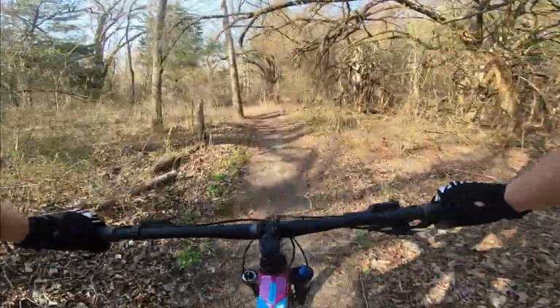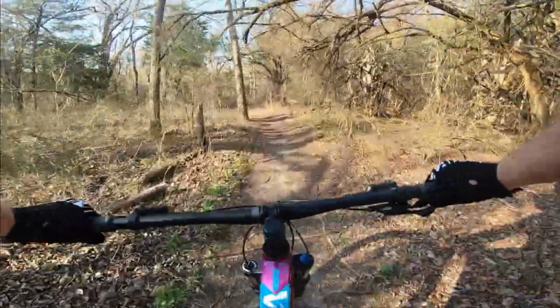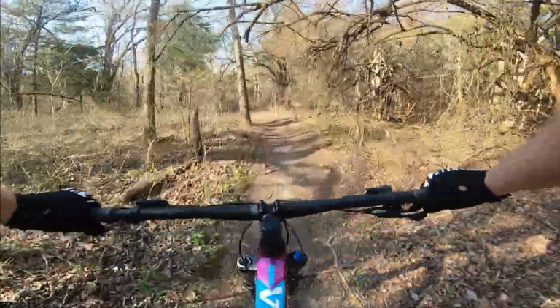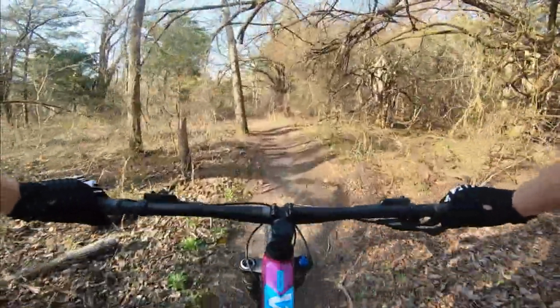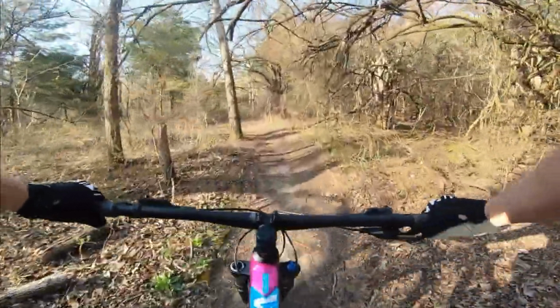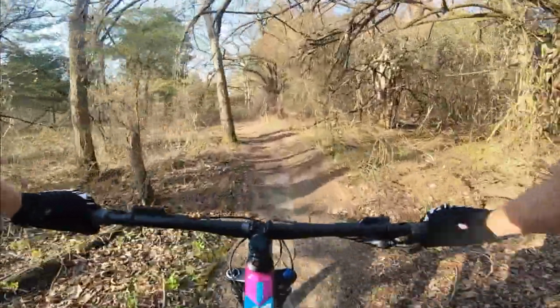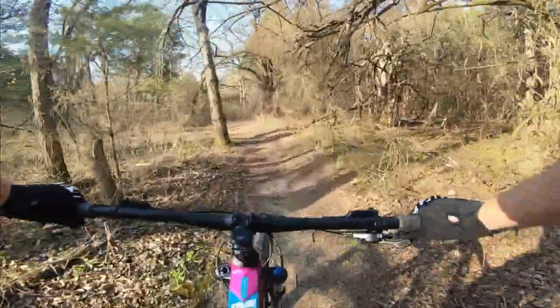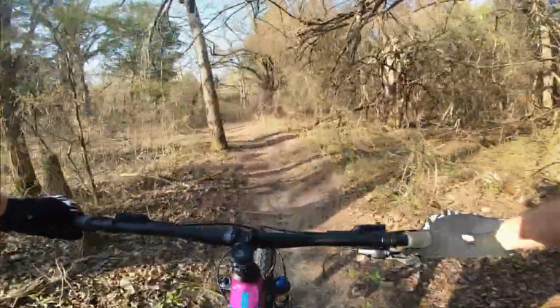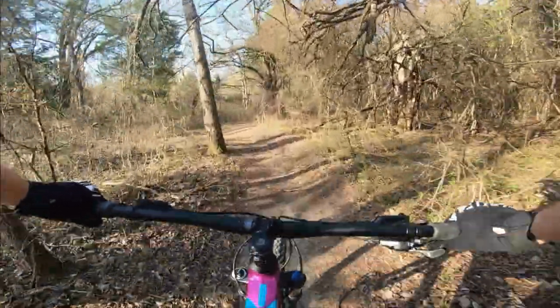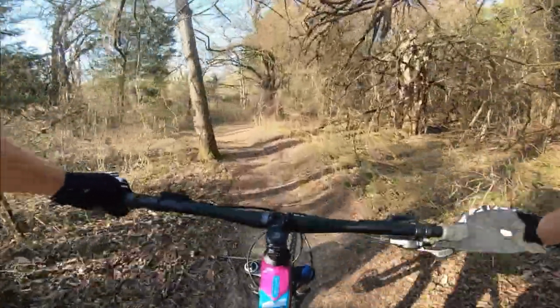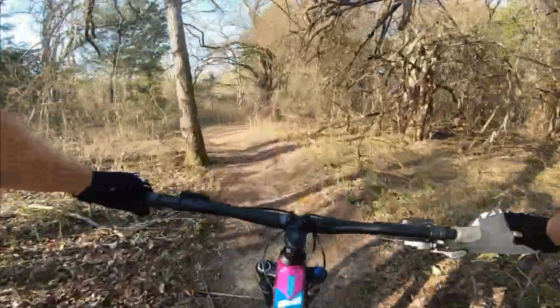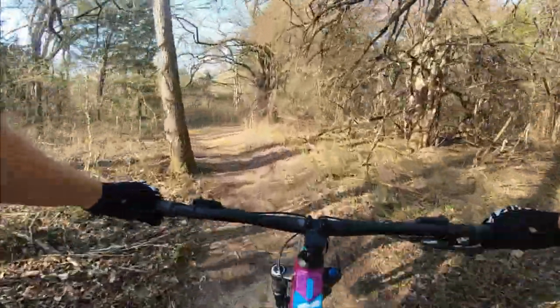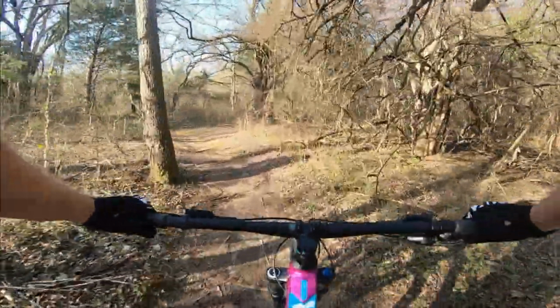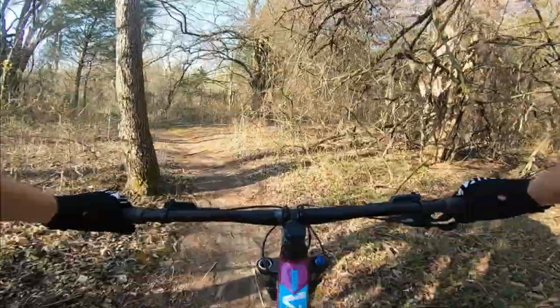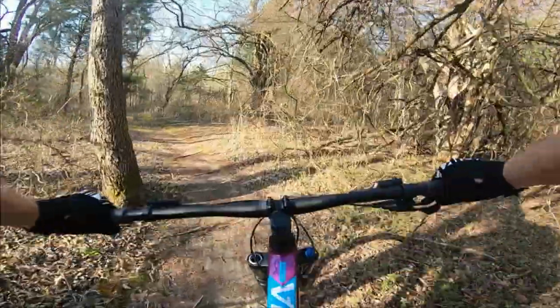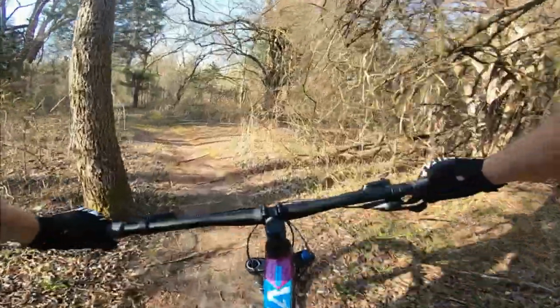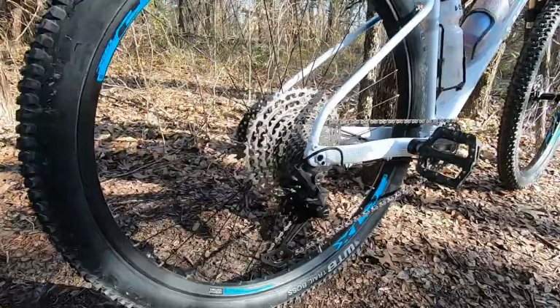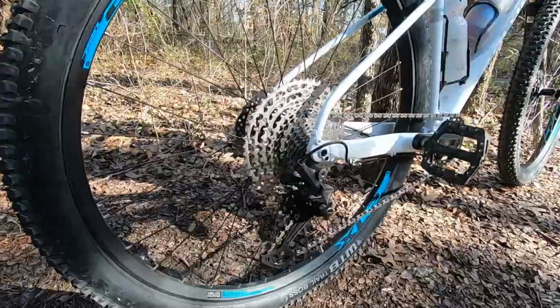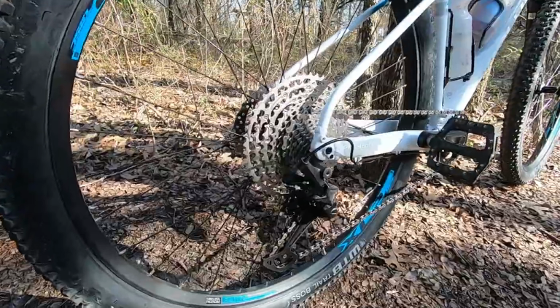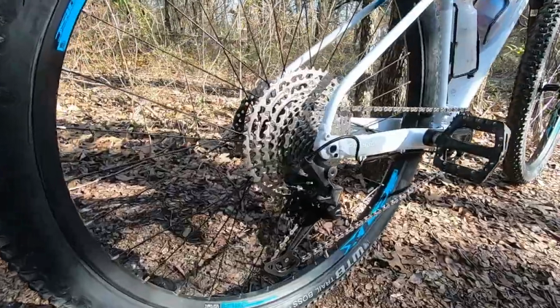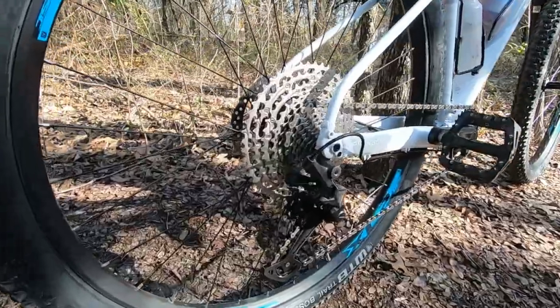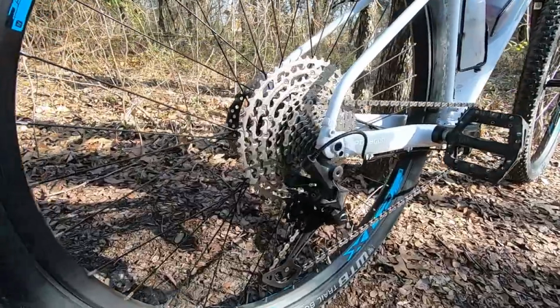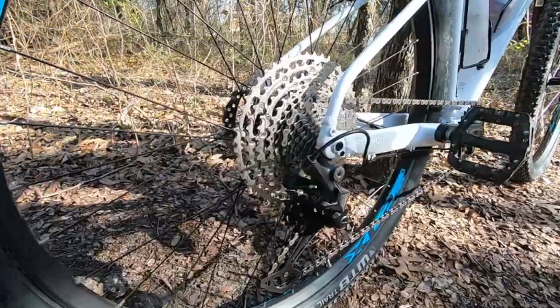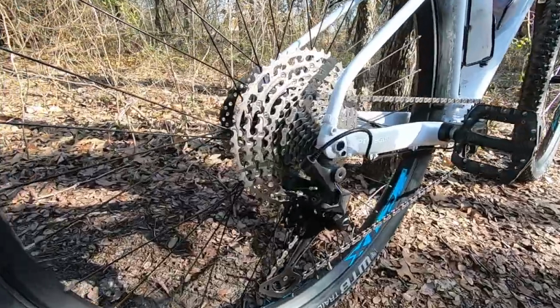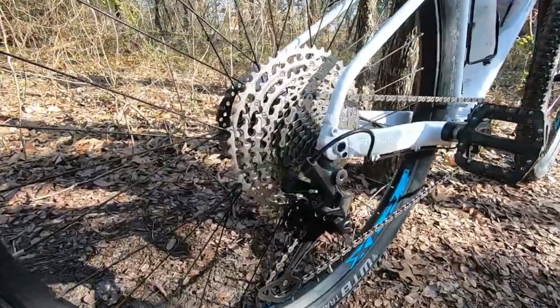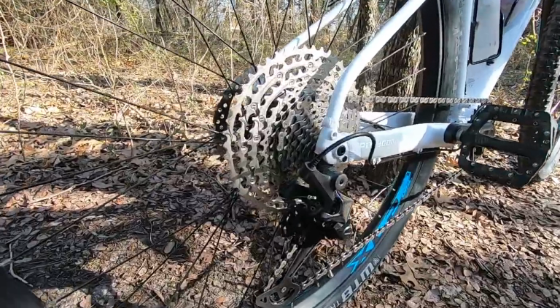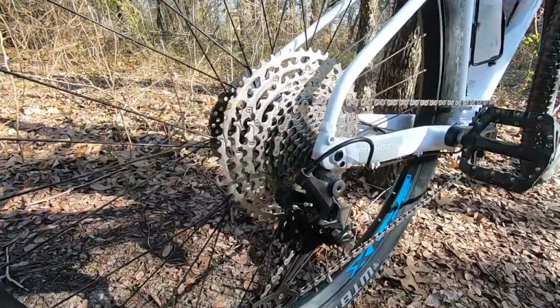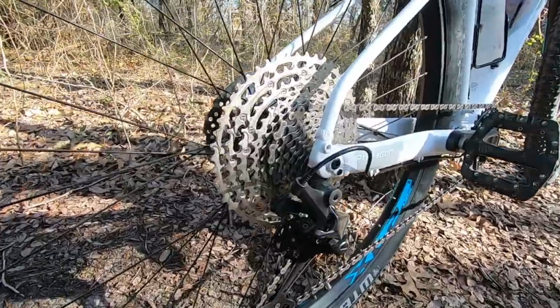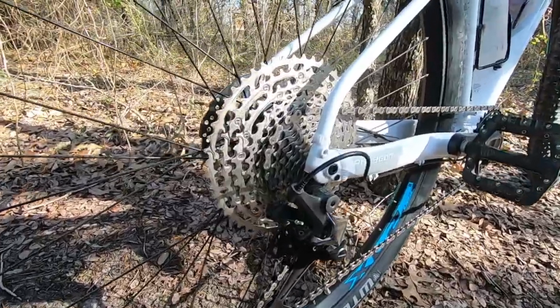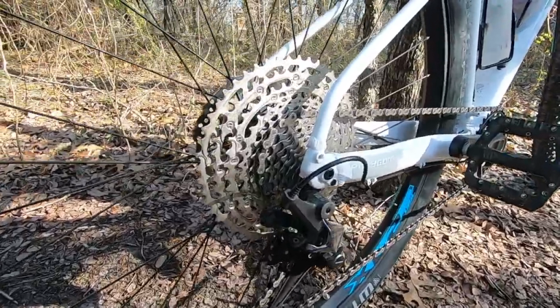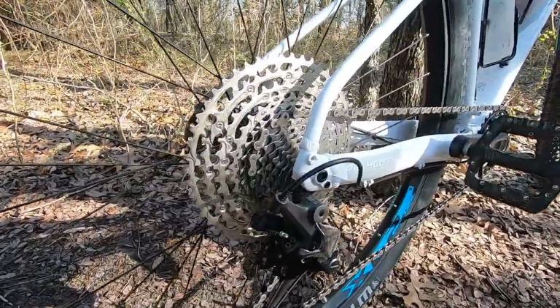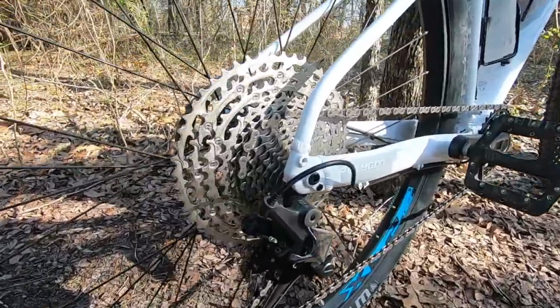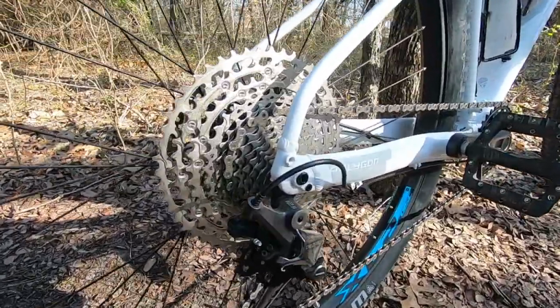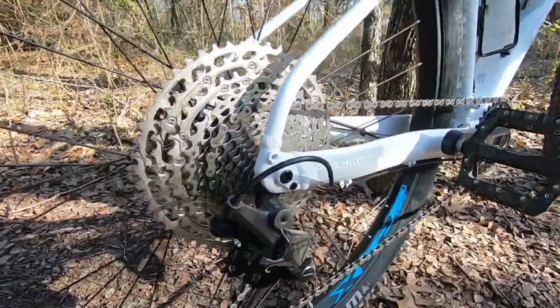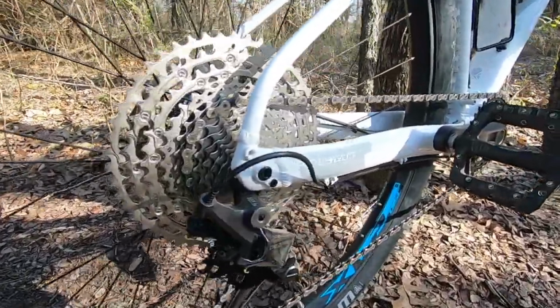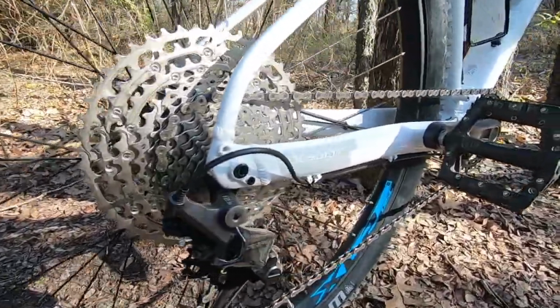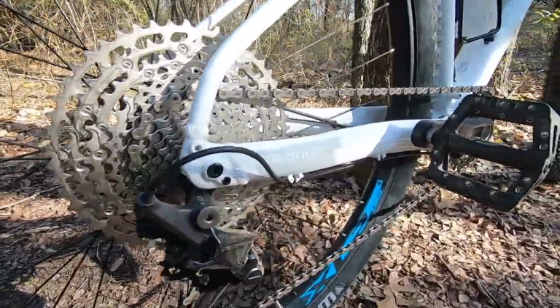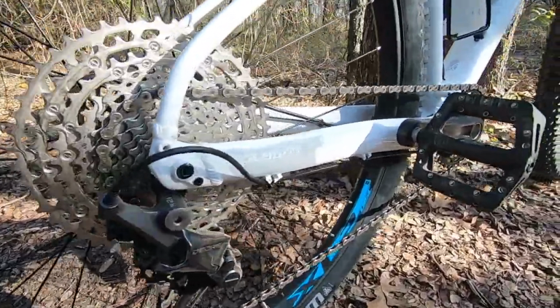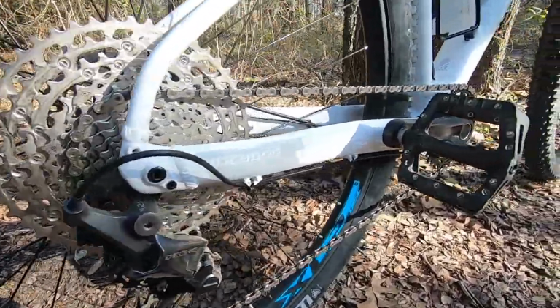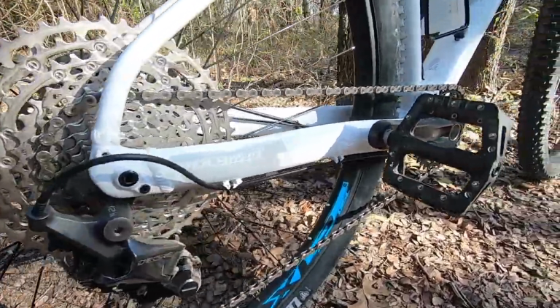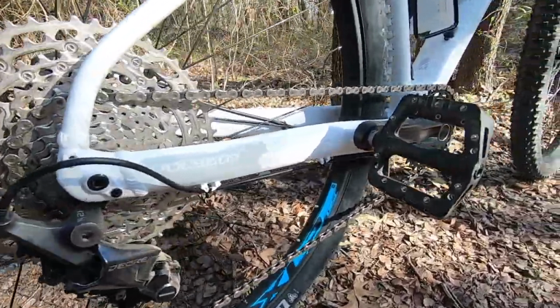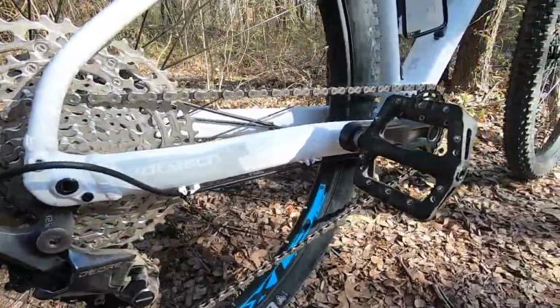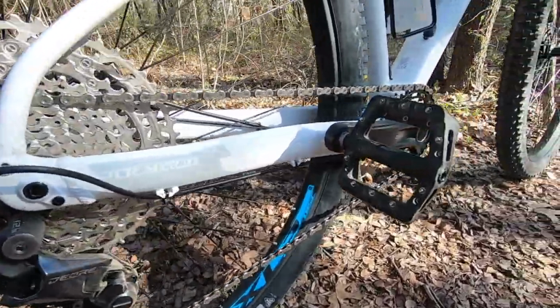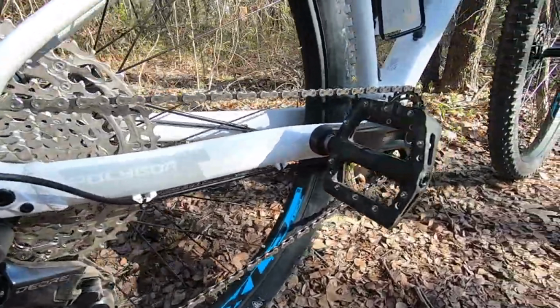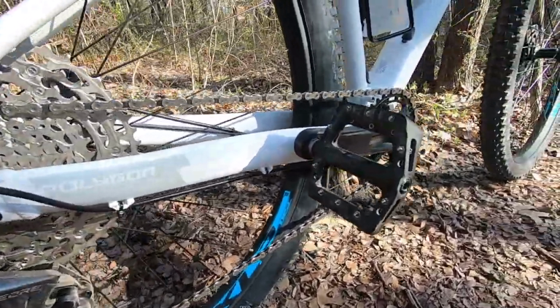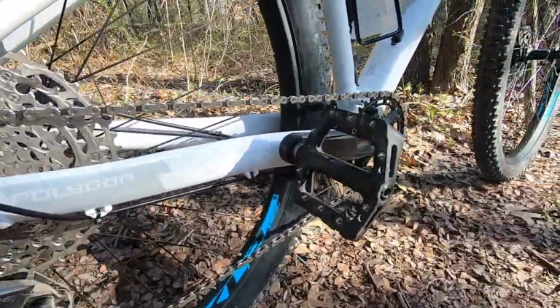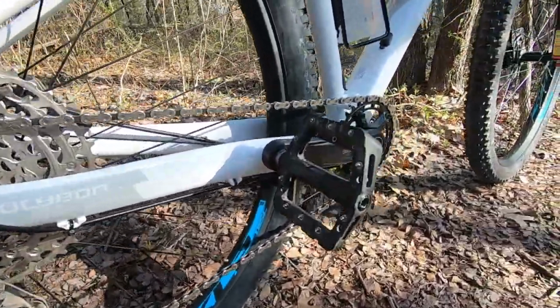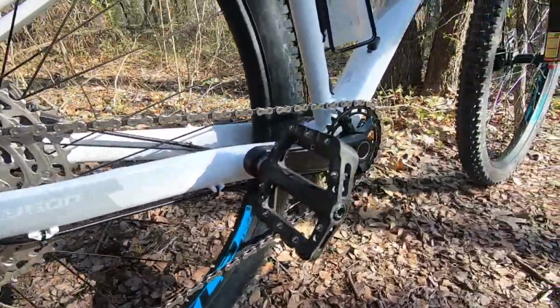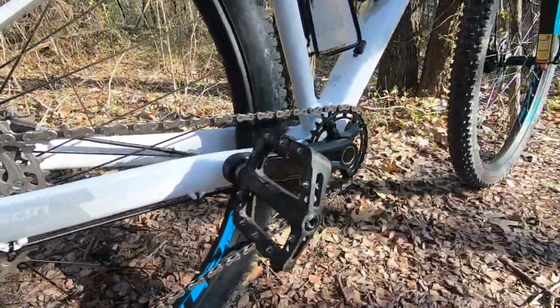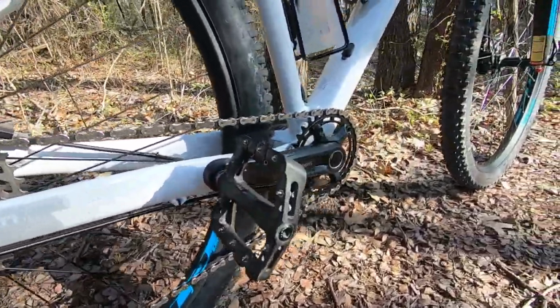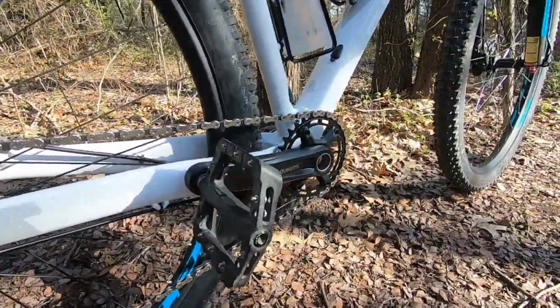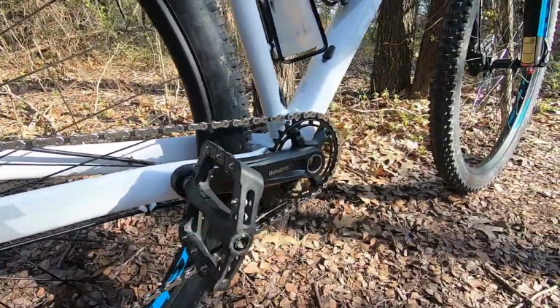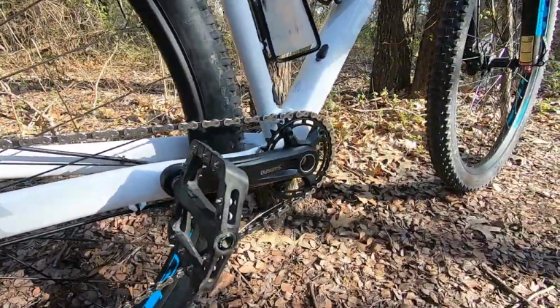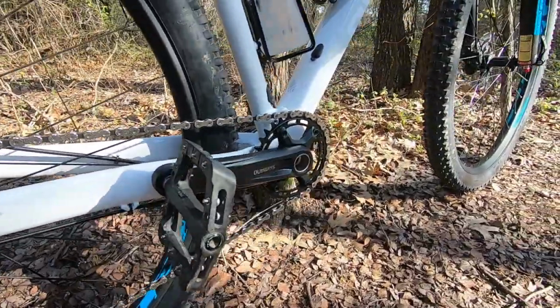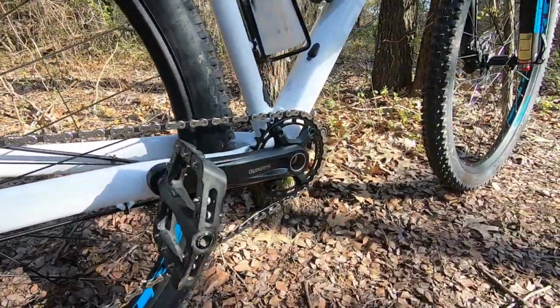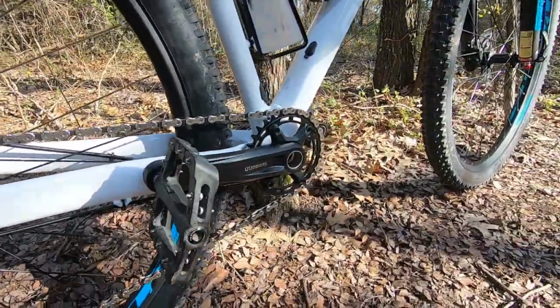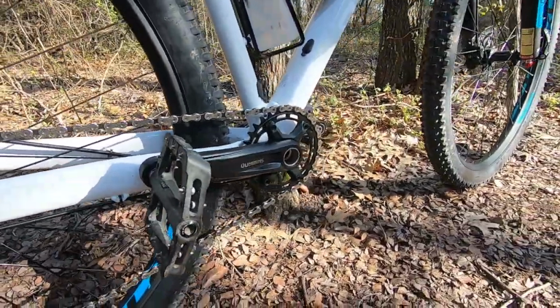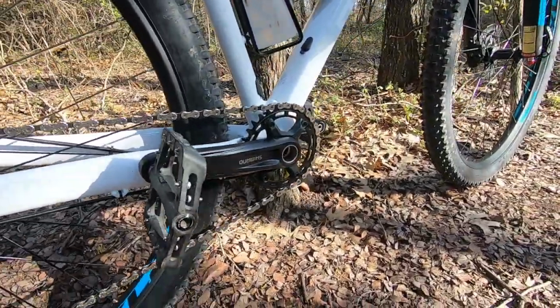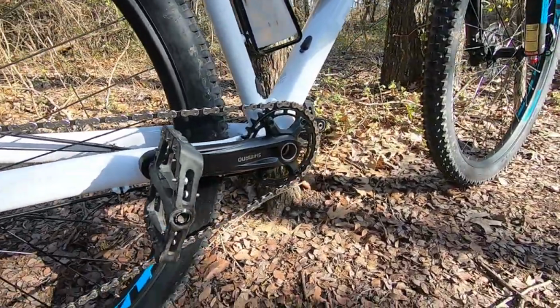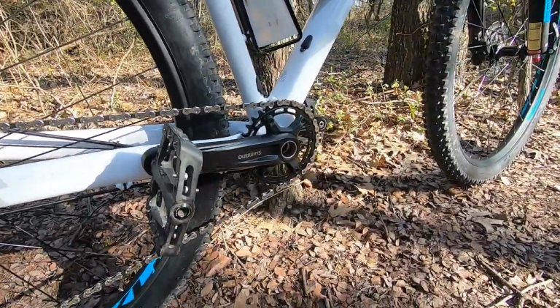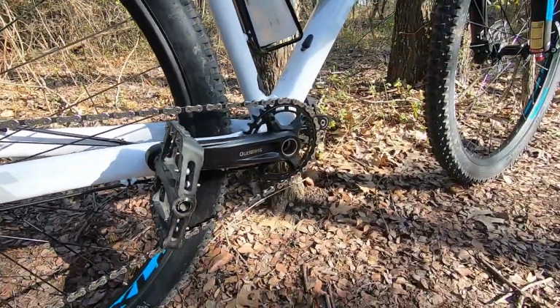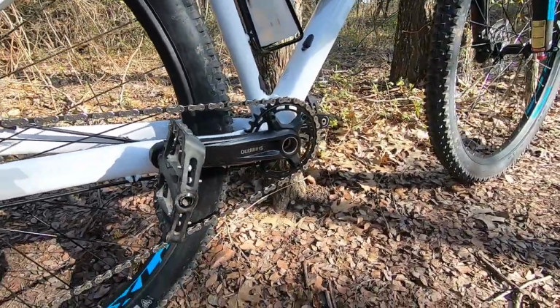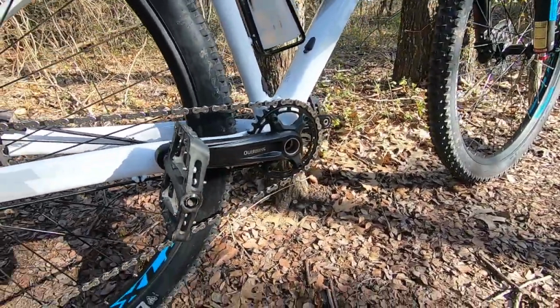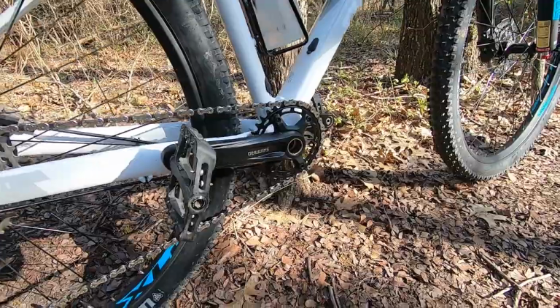The Shimano drivetrain works perfectly as expected. I did have to do a few cable adjustments out of the box, but after that it's been flawless.